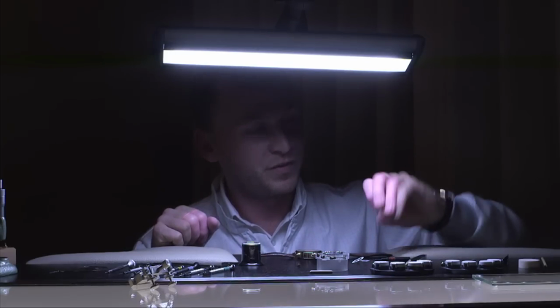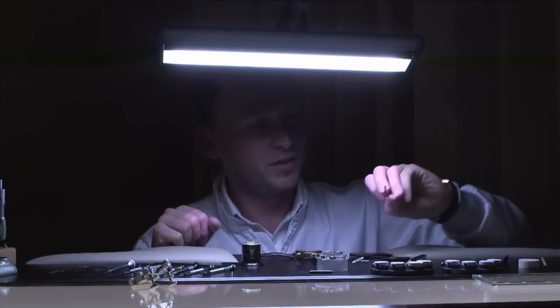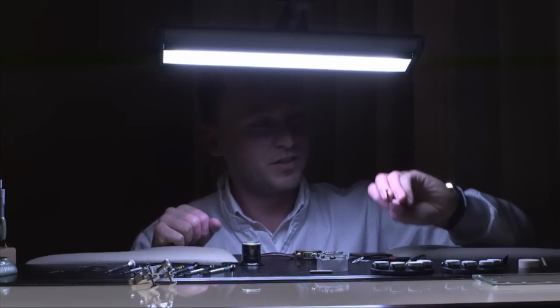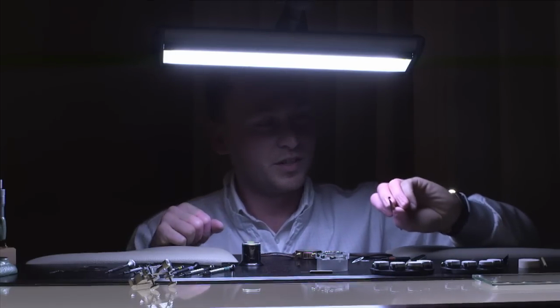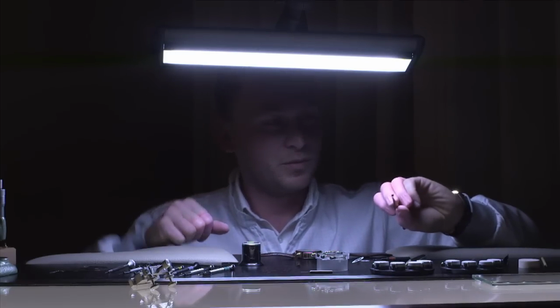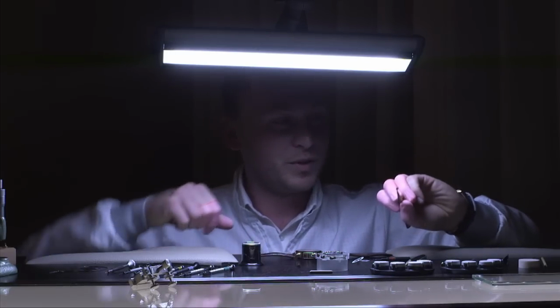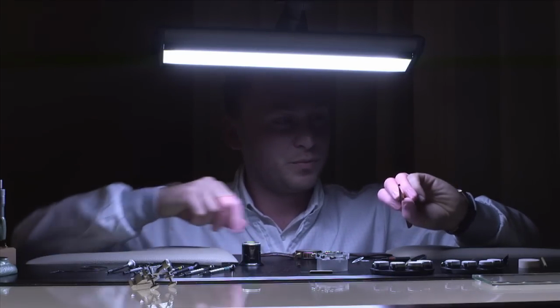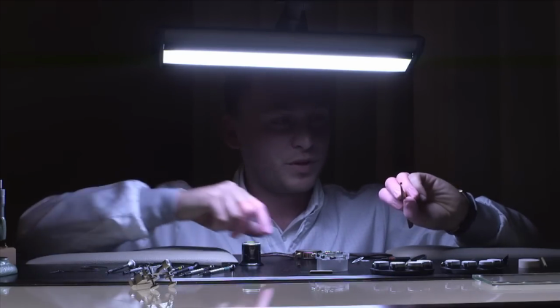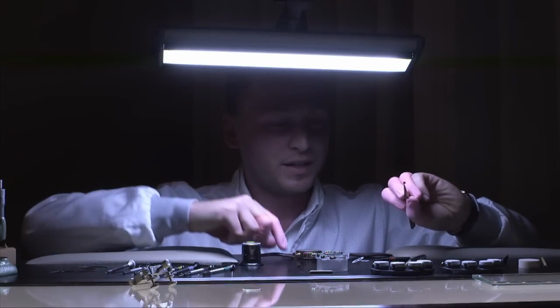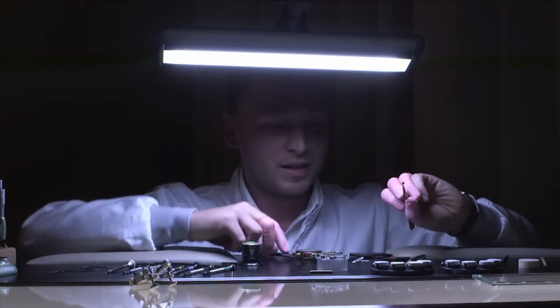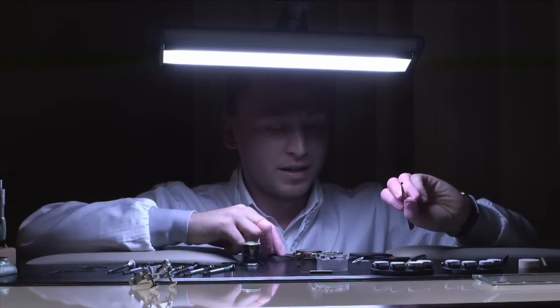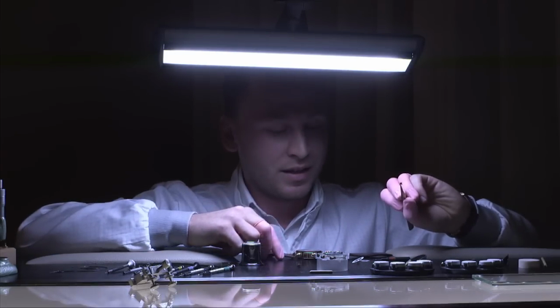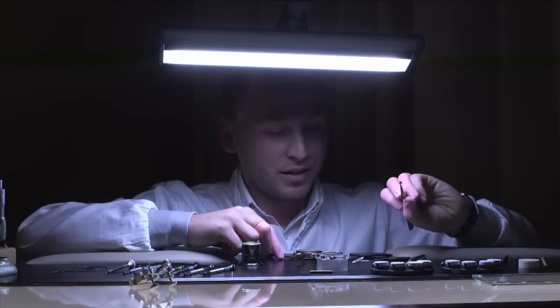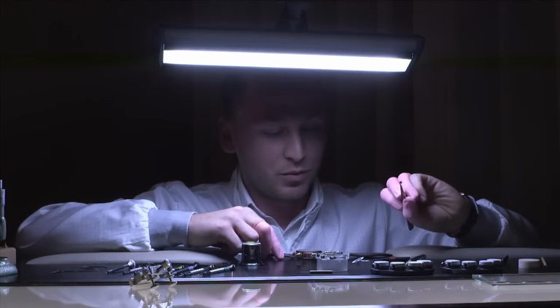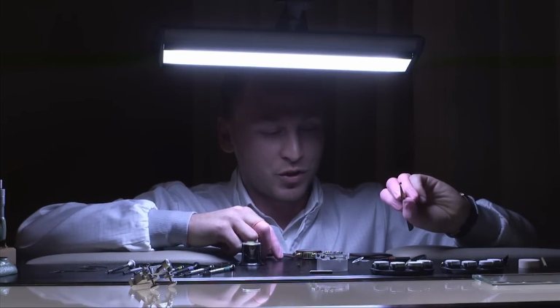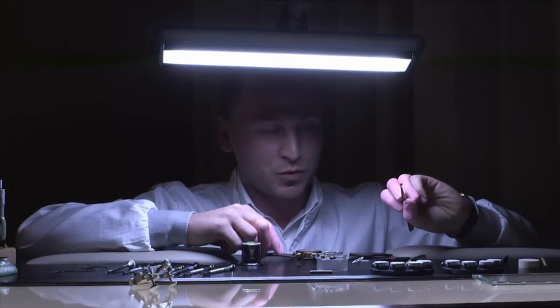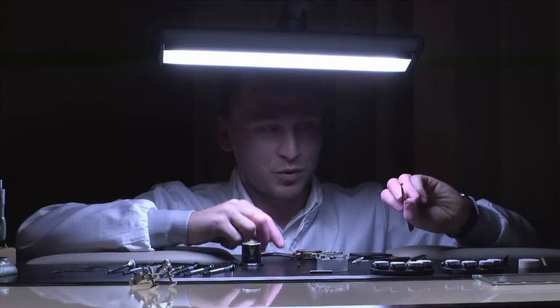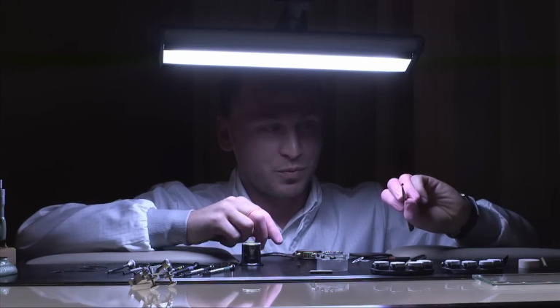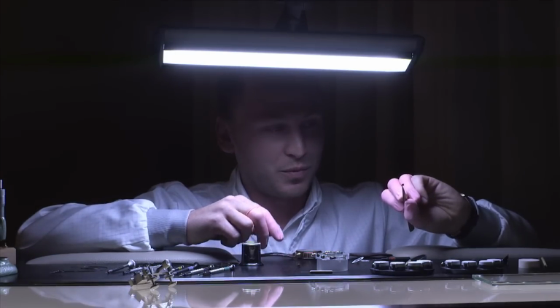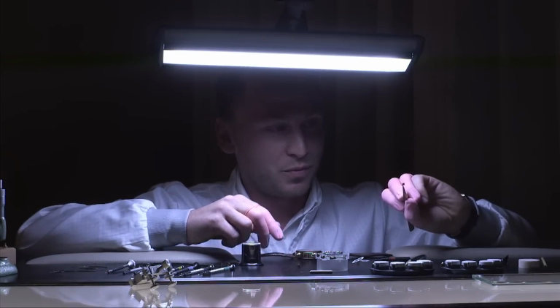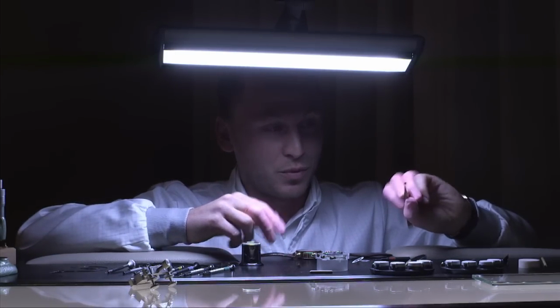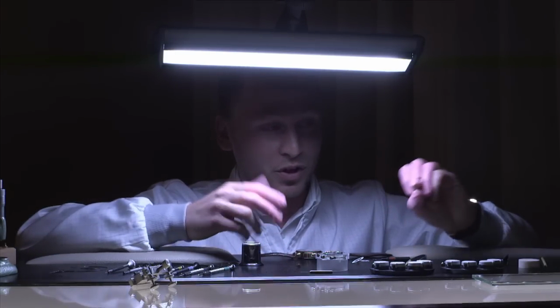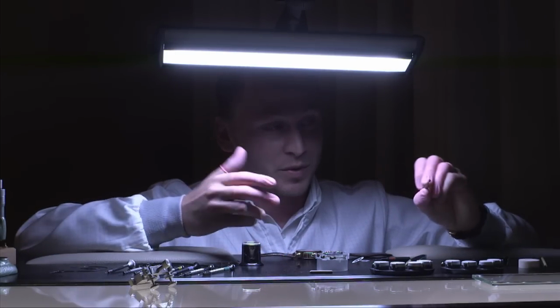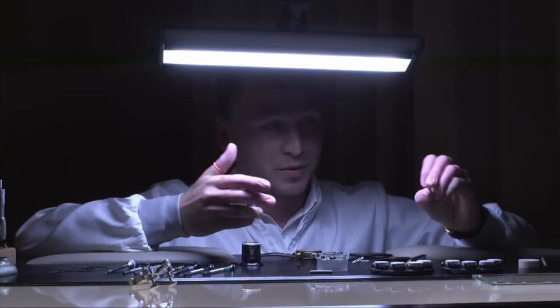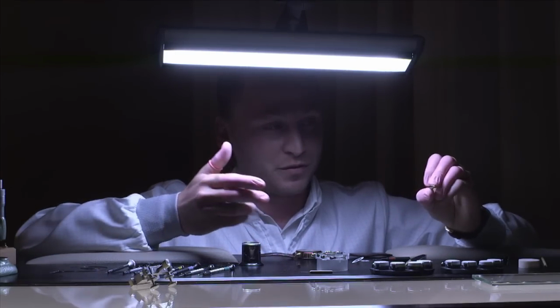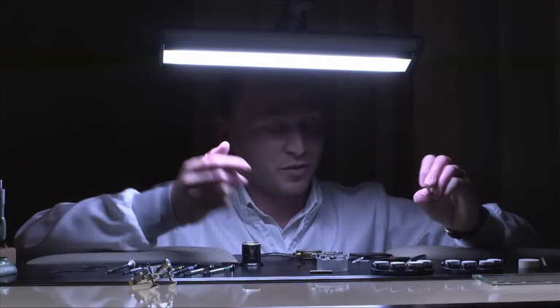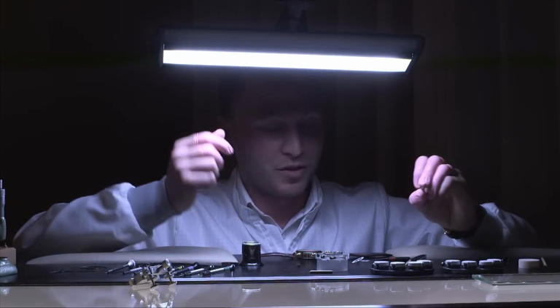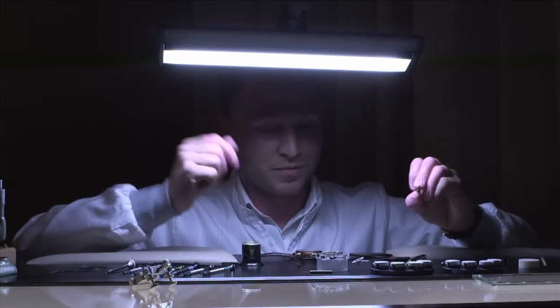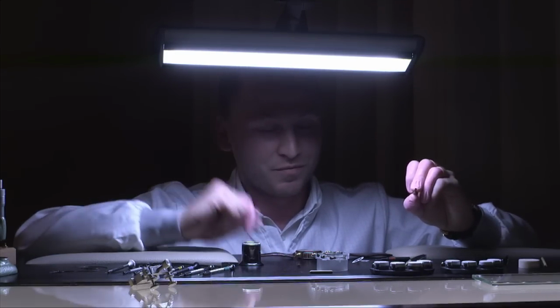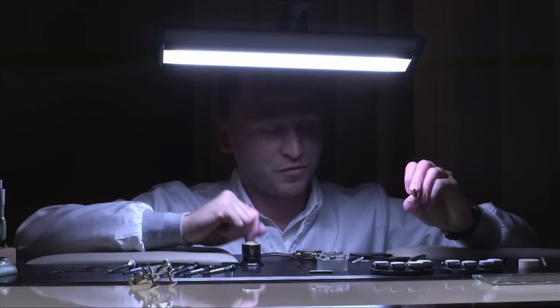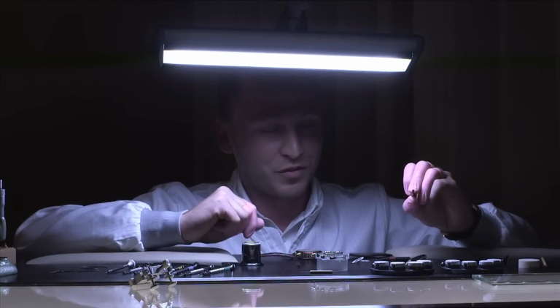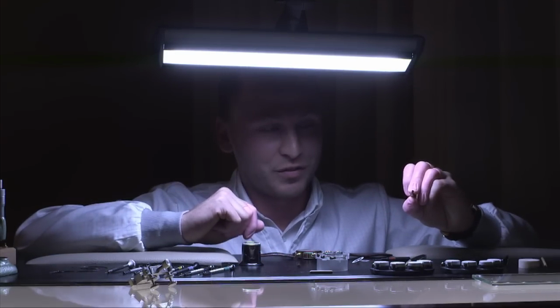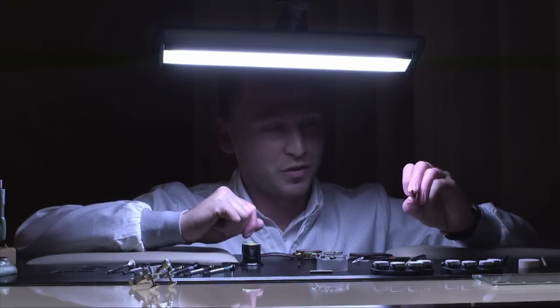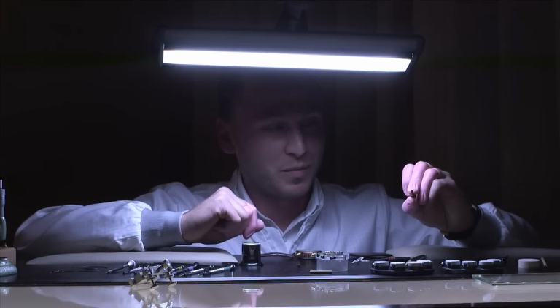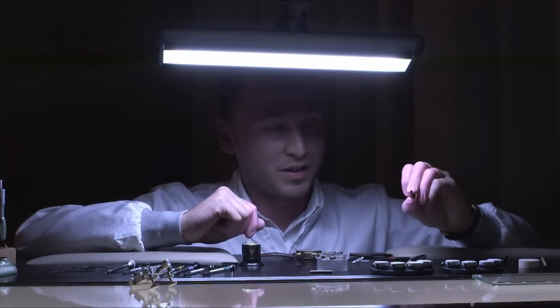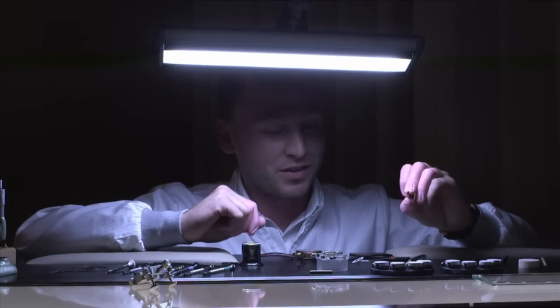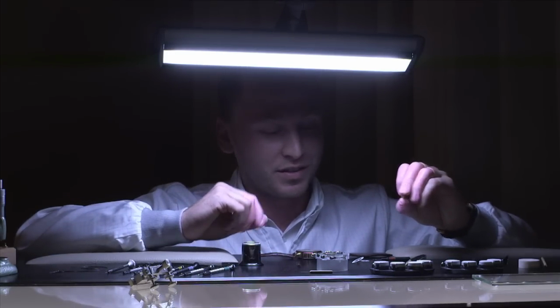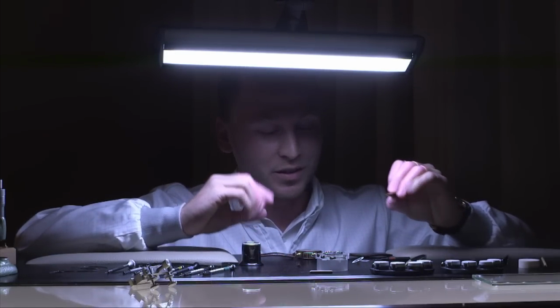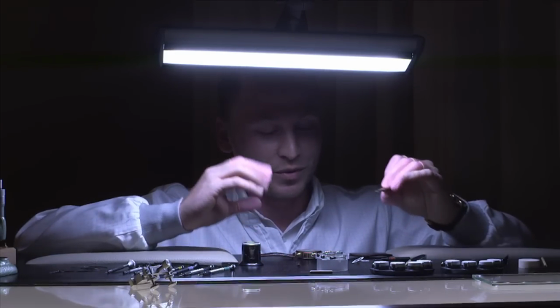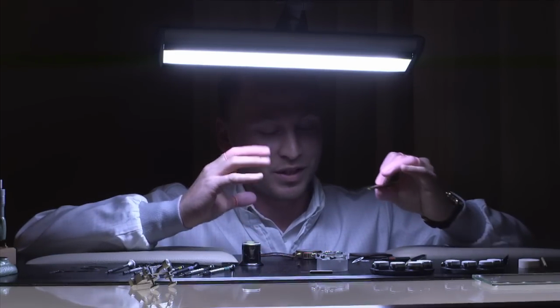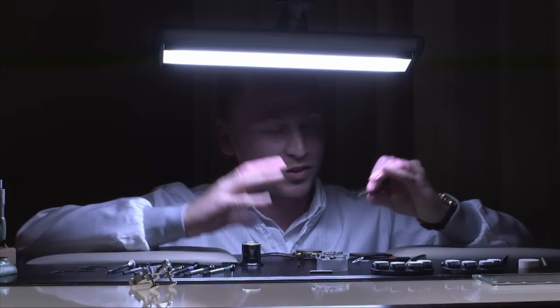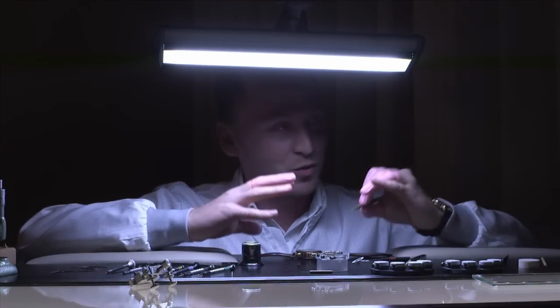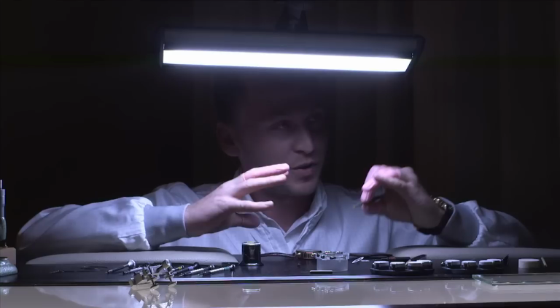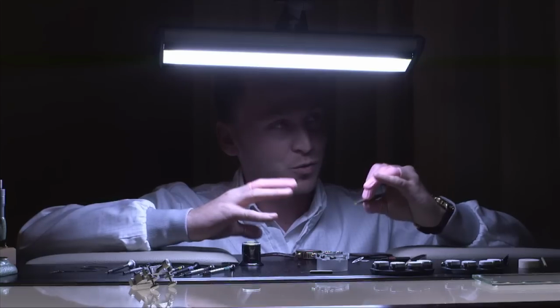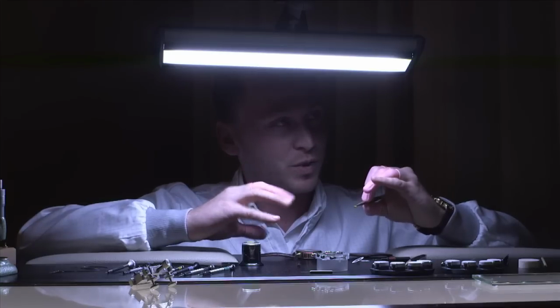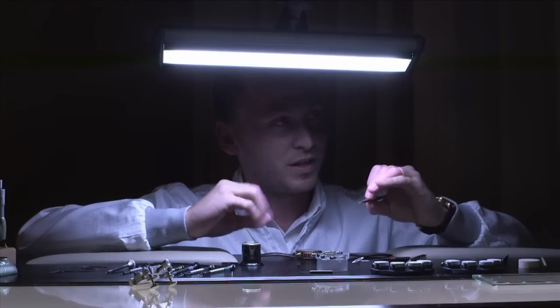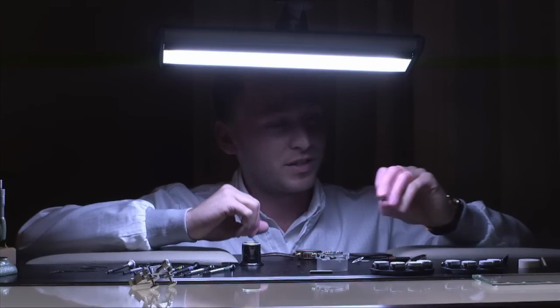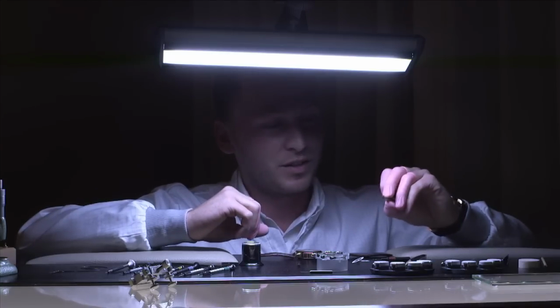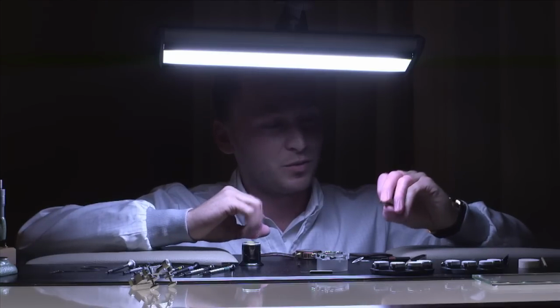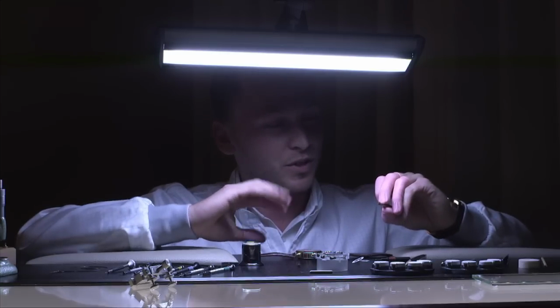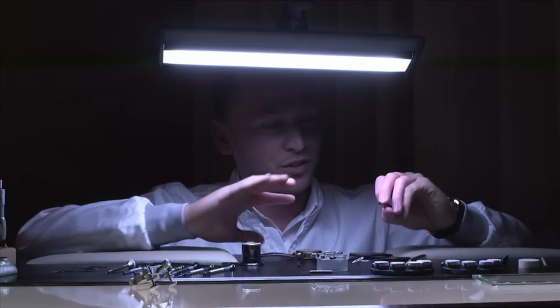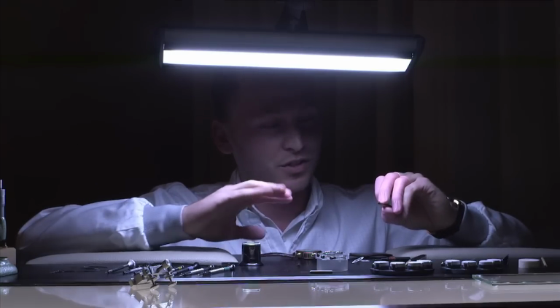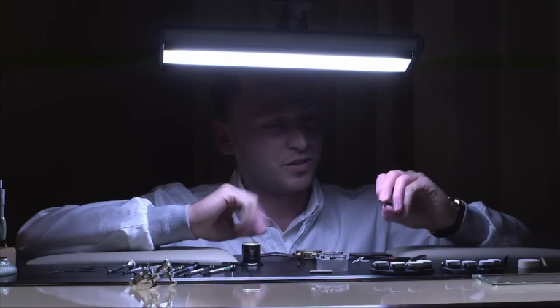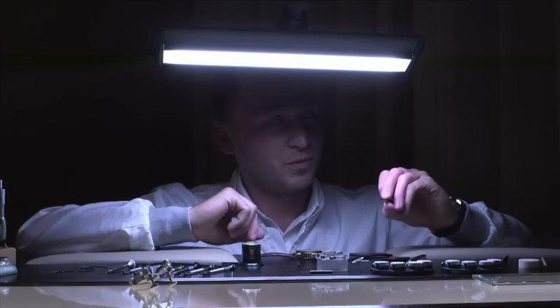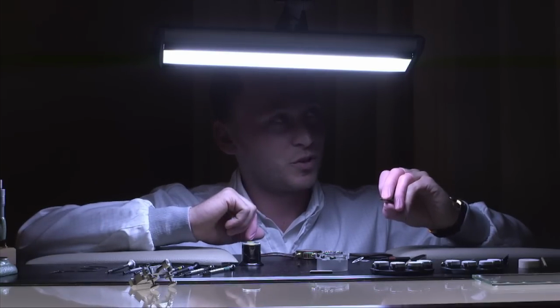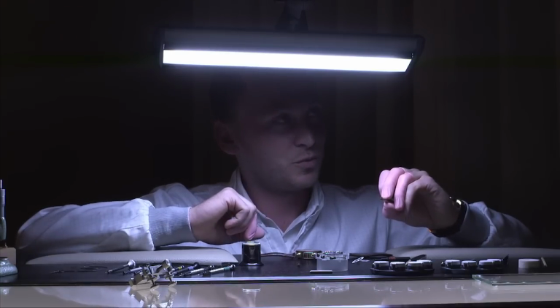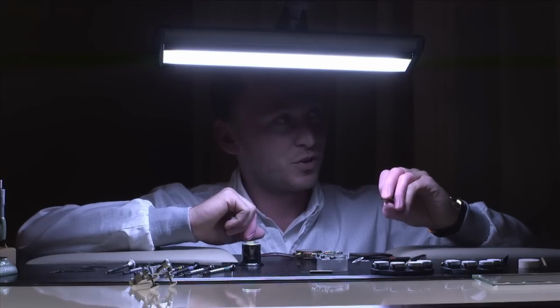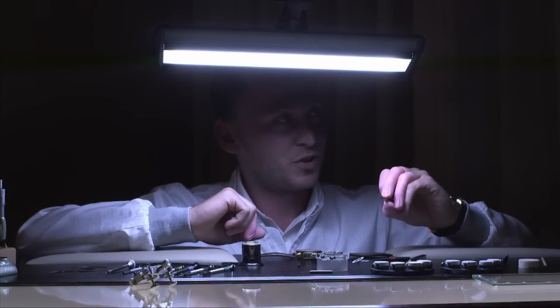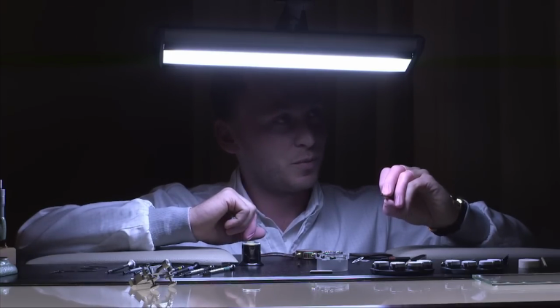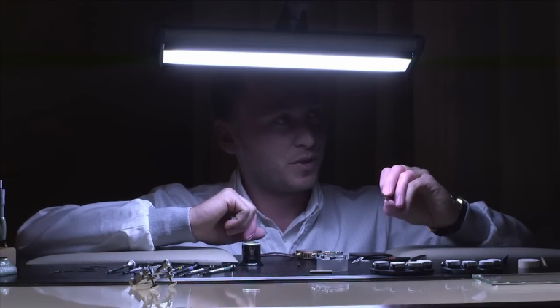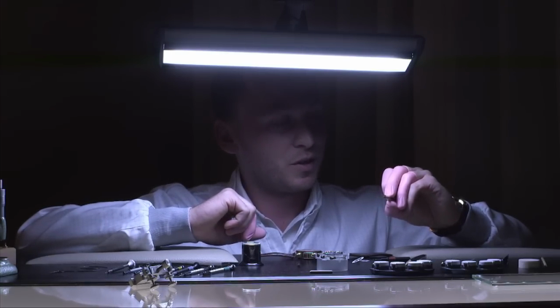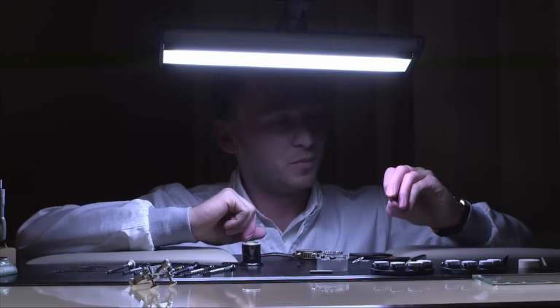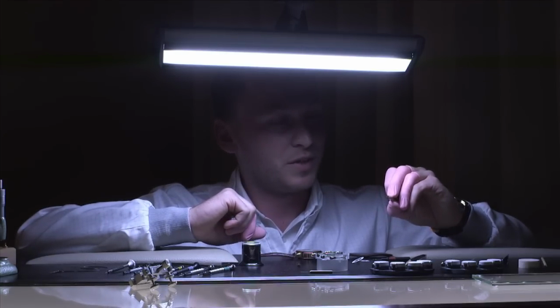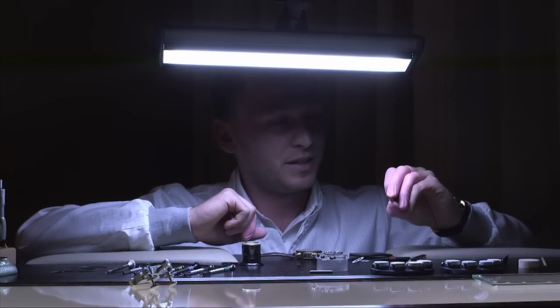Without this little windbreak, the watch would work maybe for three or four months, and then we would have so much wear inside the watch that it would stop completely.